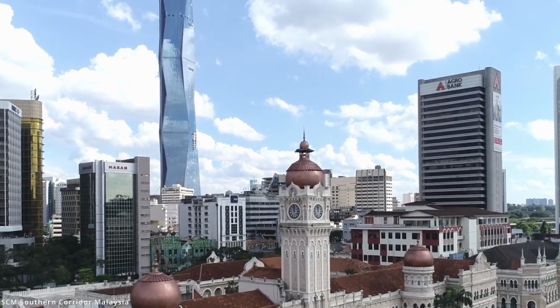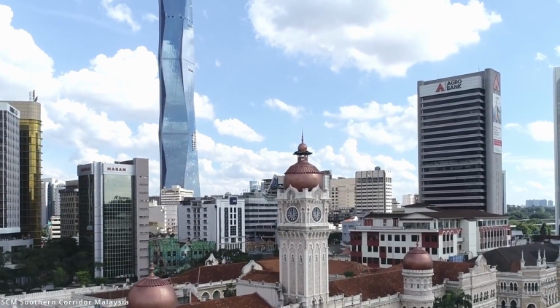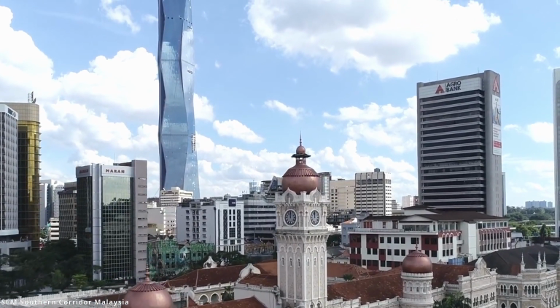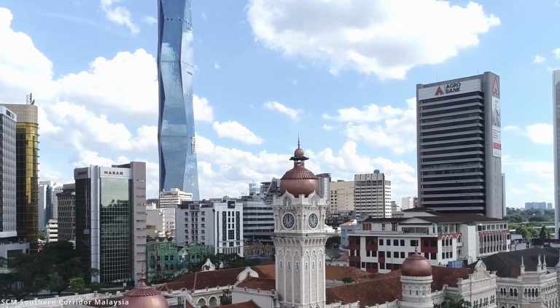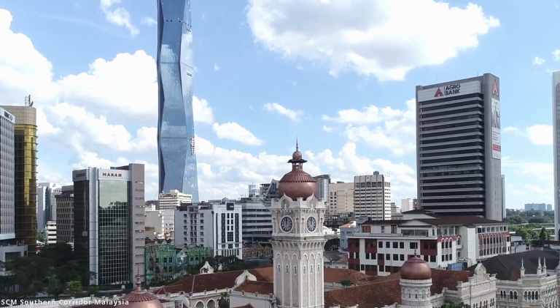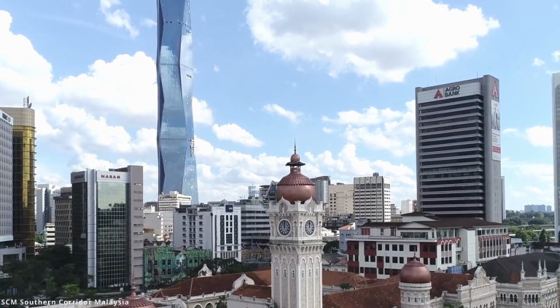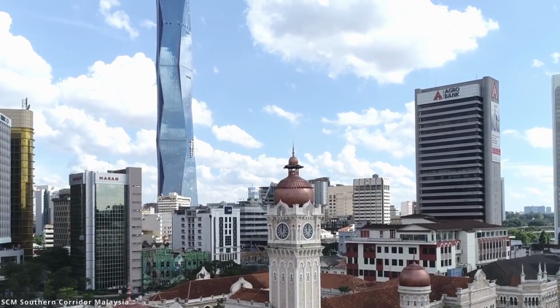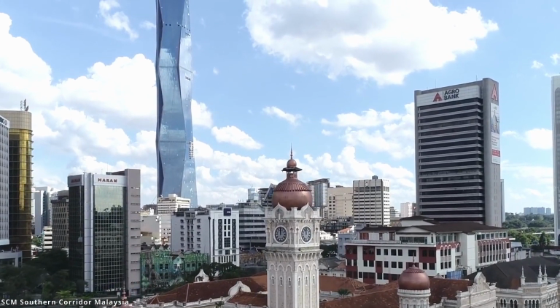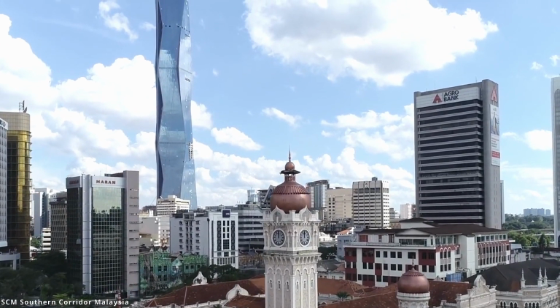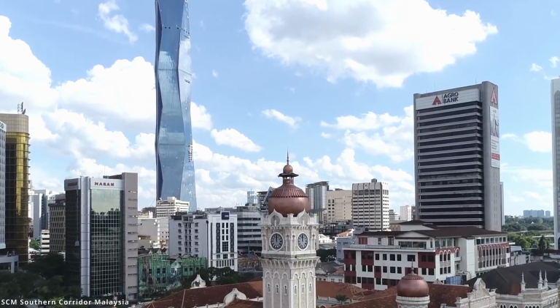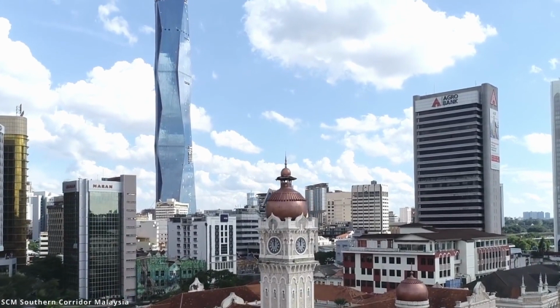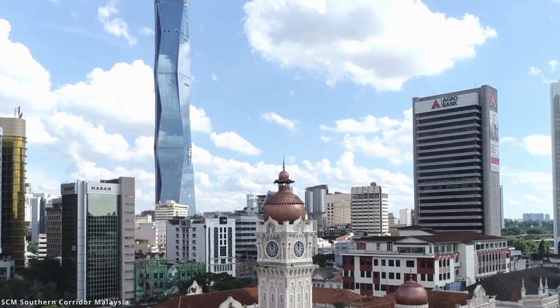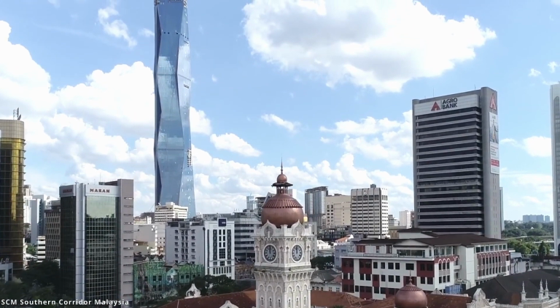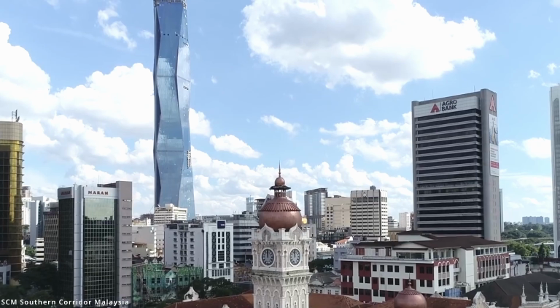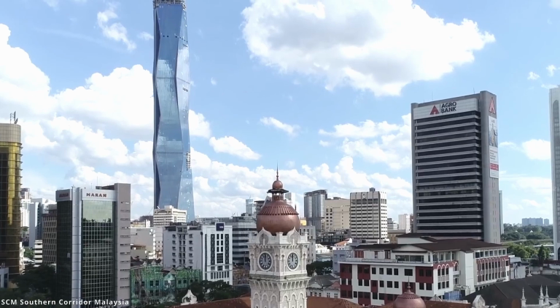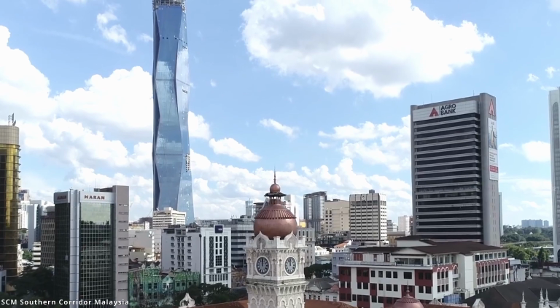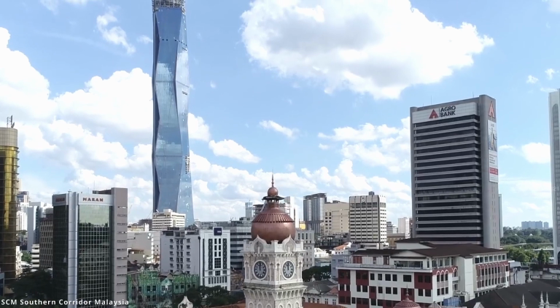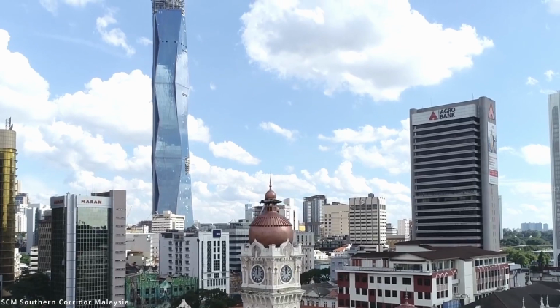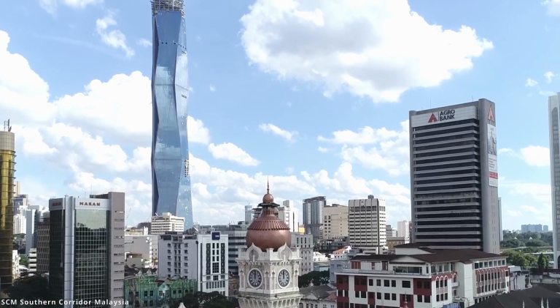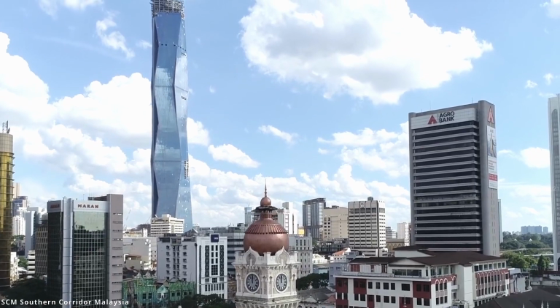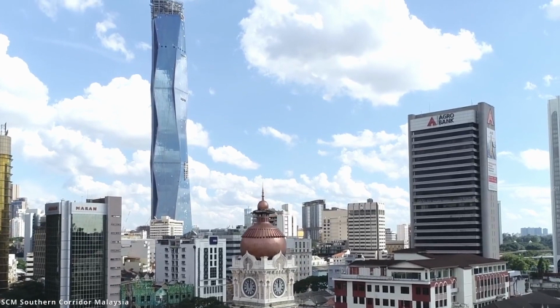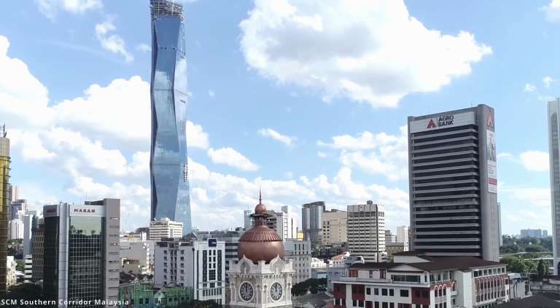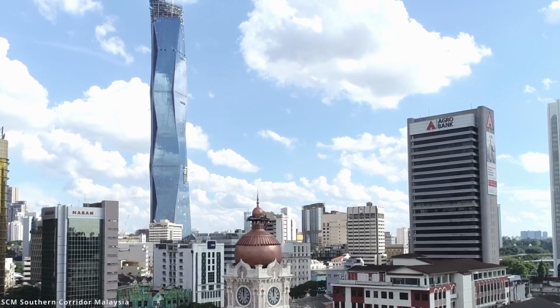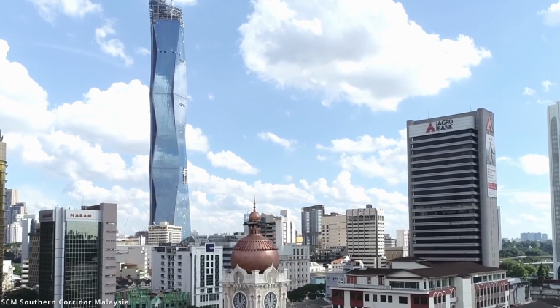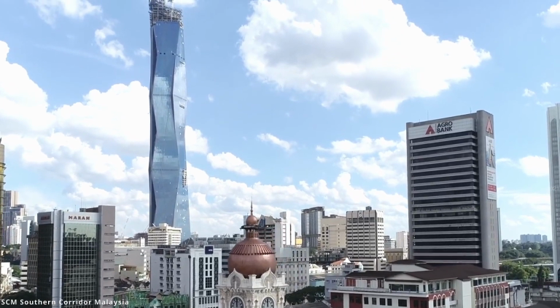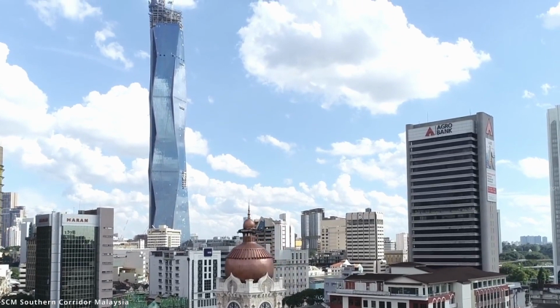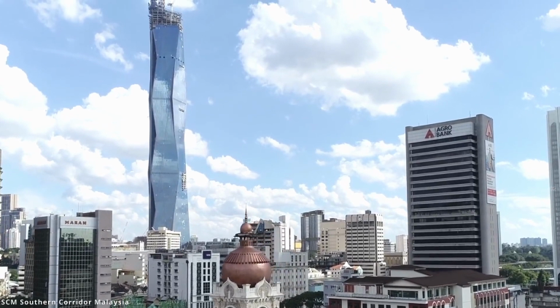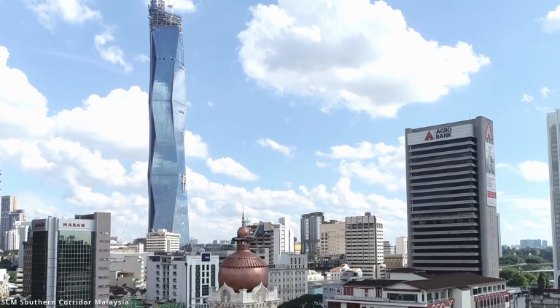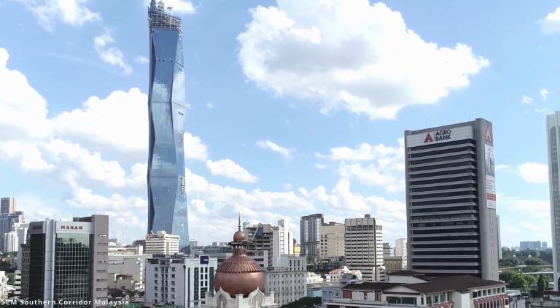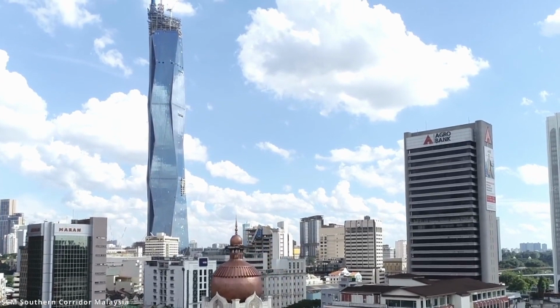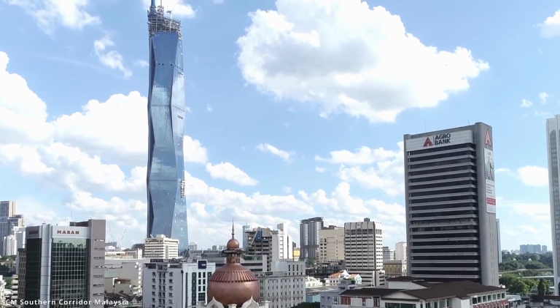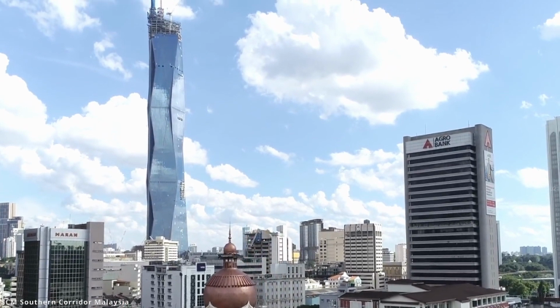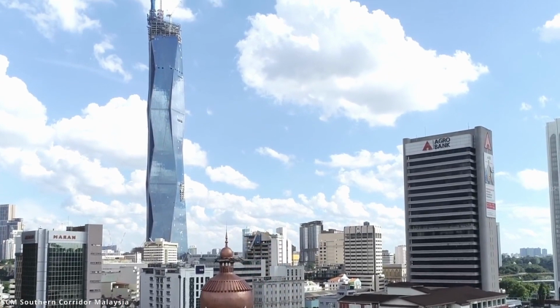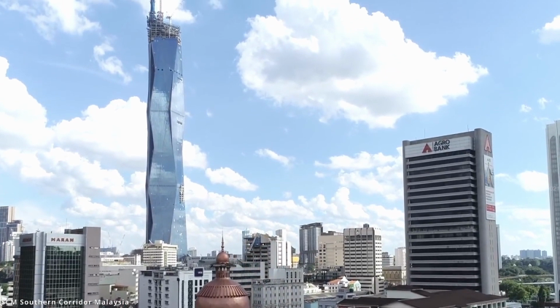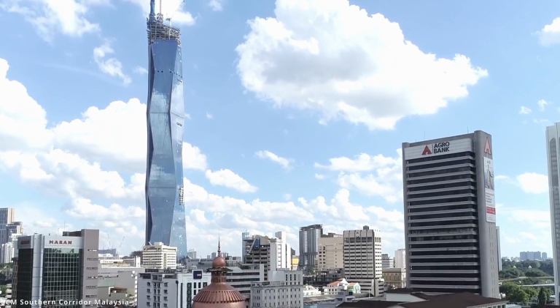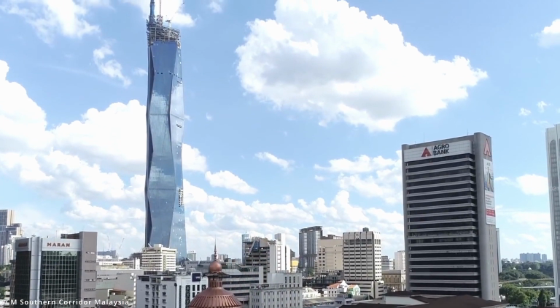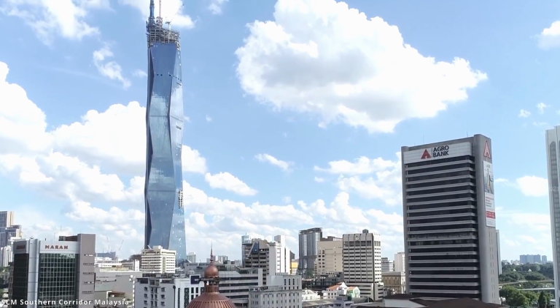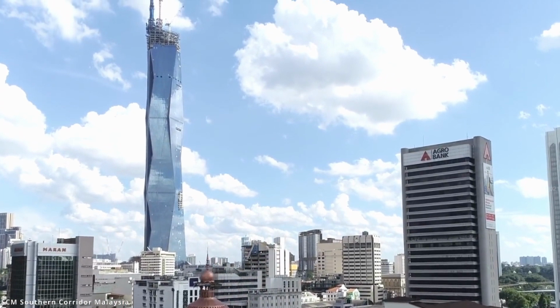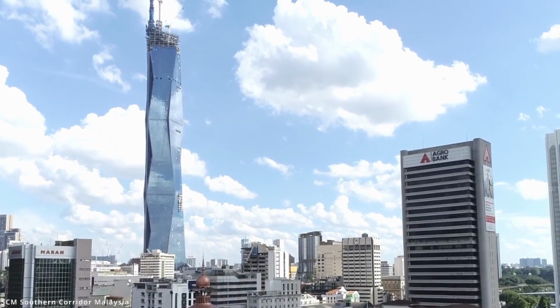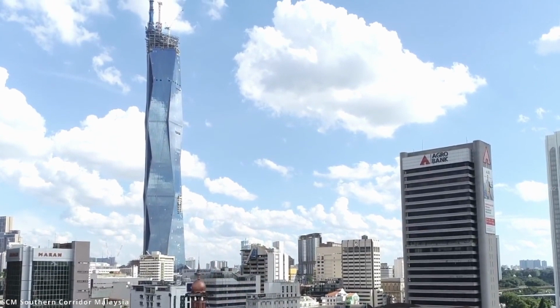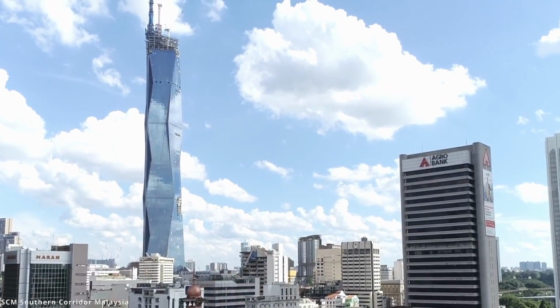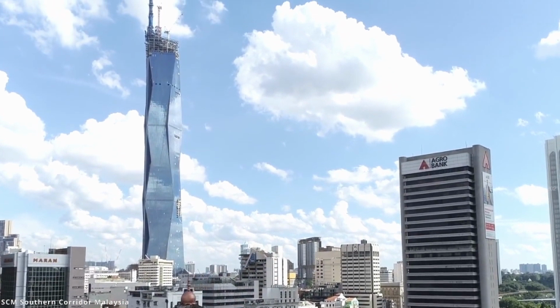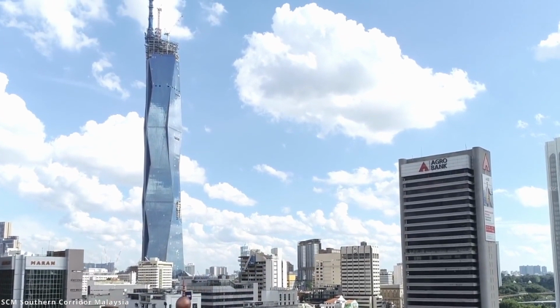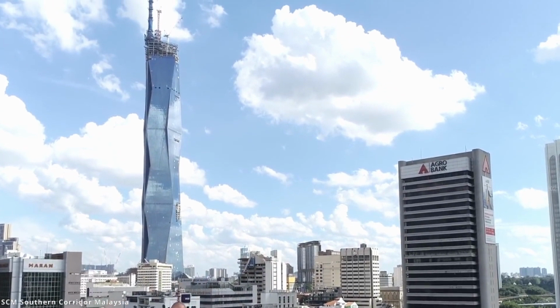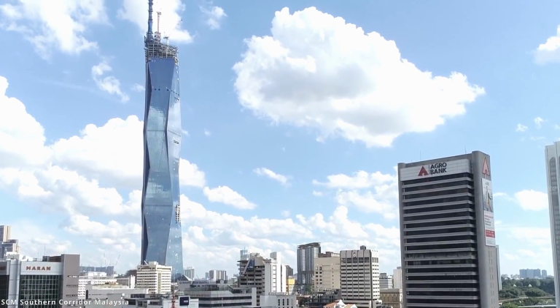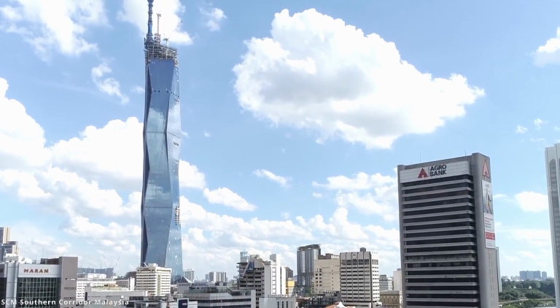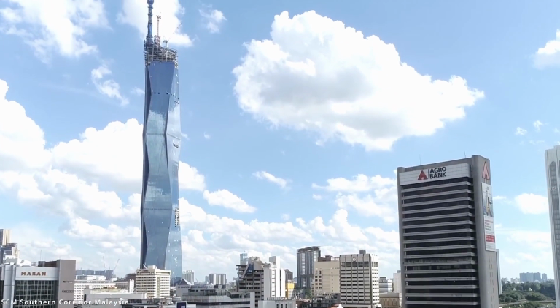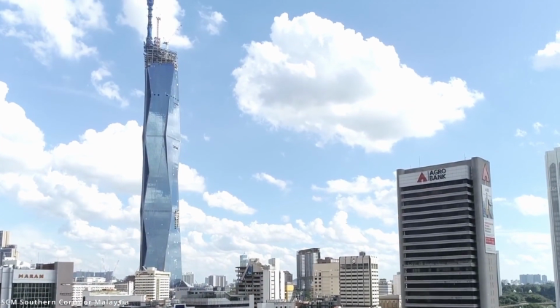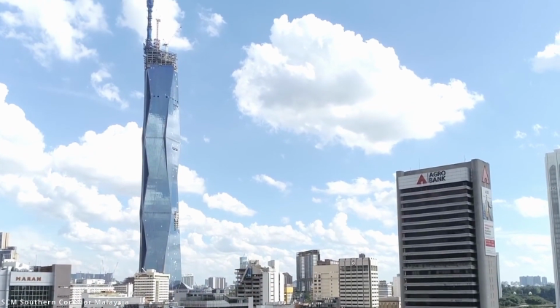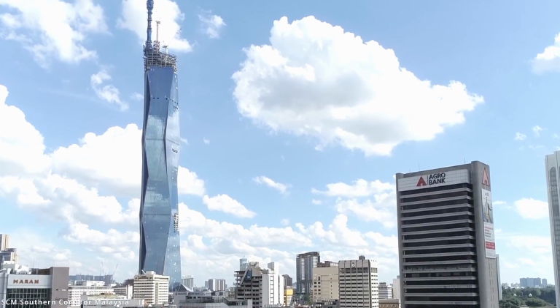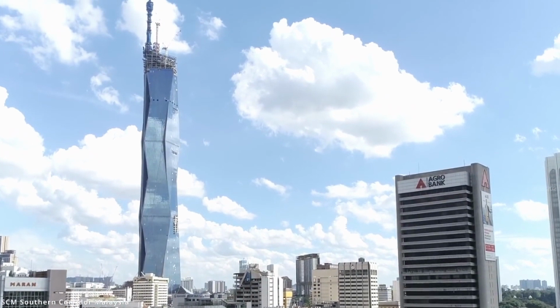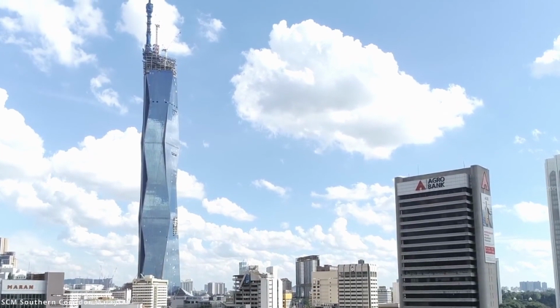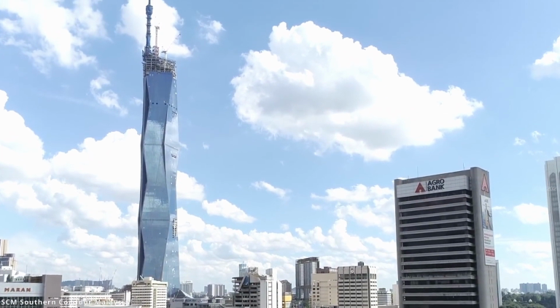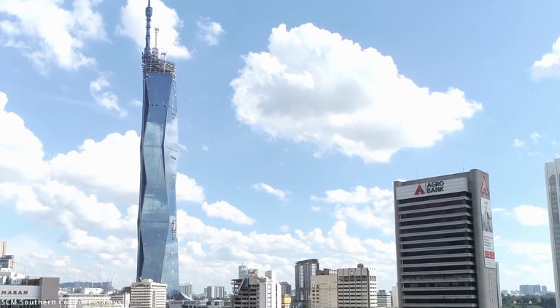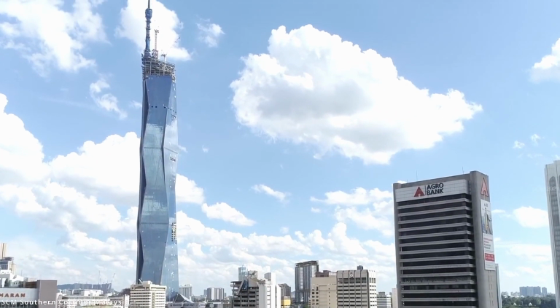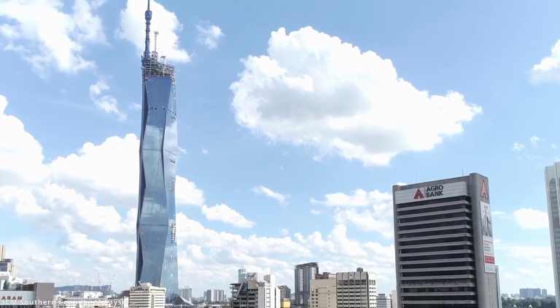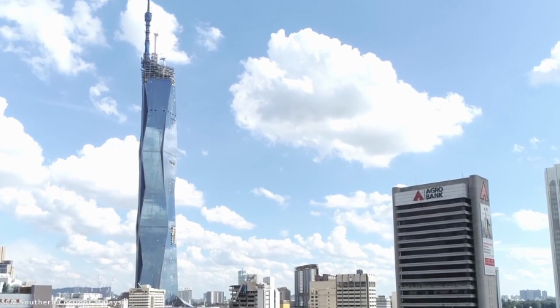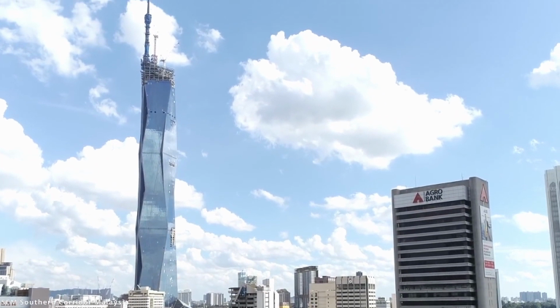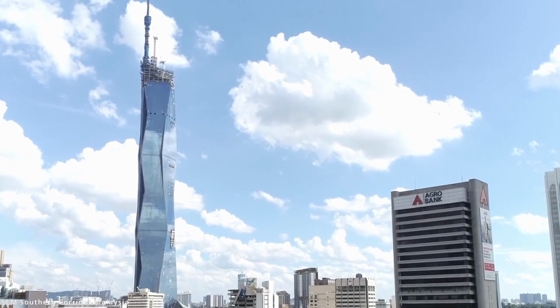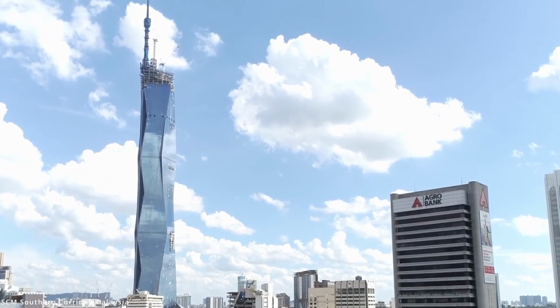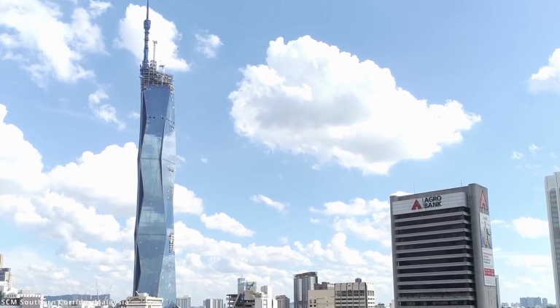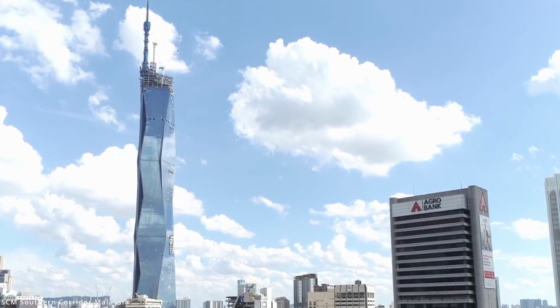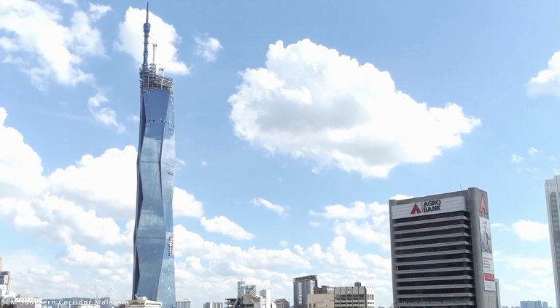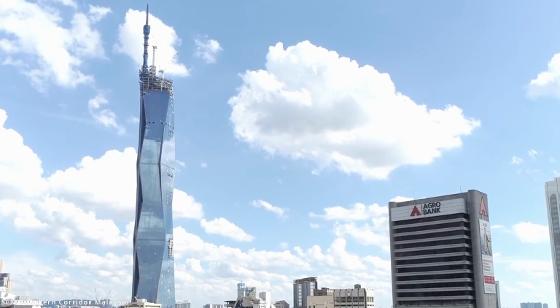It's so tall that it will be the tallest building in Southeast Asia, more than 30 floors taller than the famous Petronas Twin Towers. Thank you for joining us.